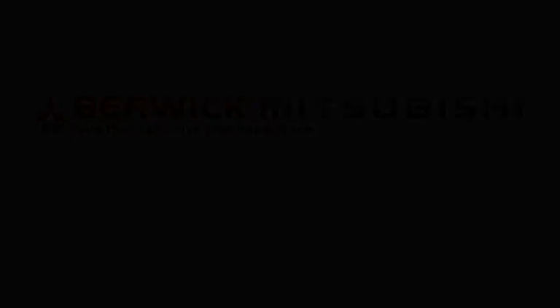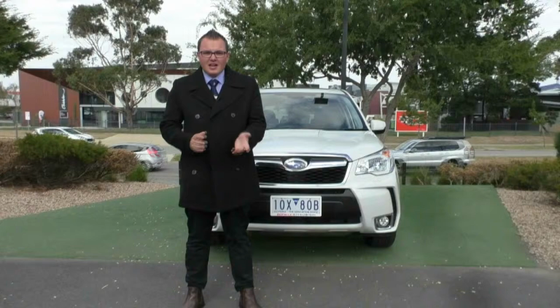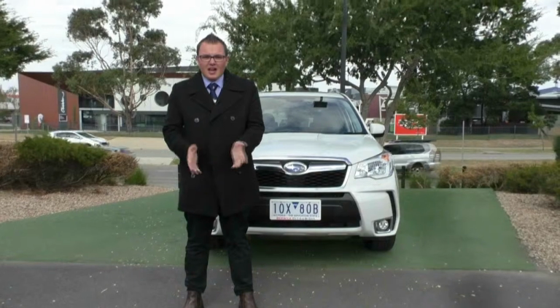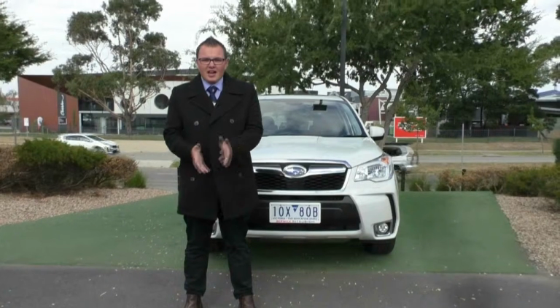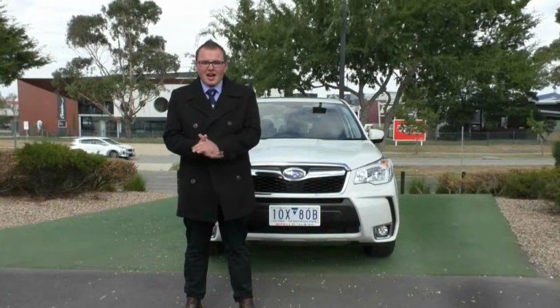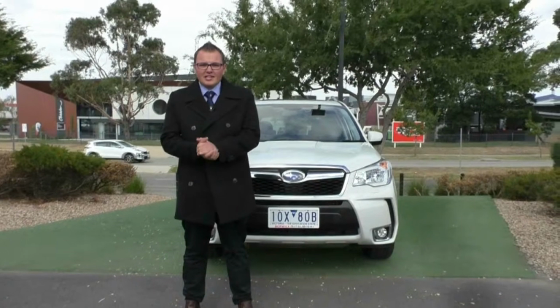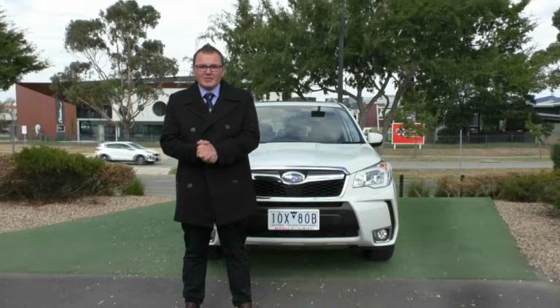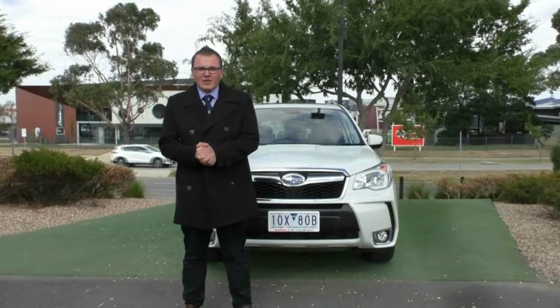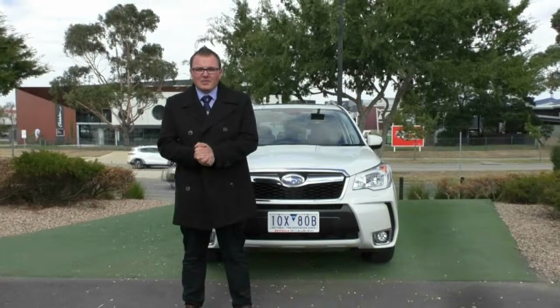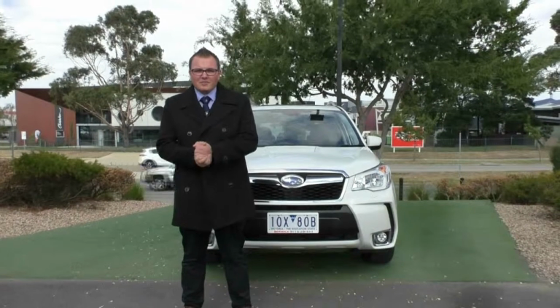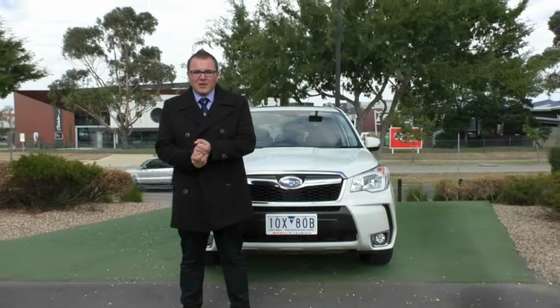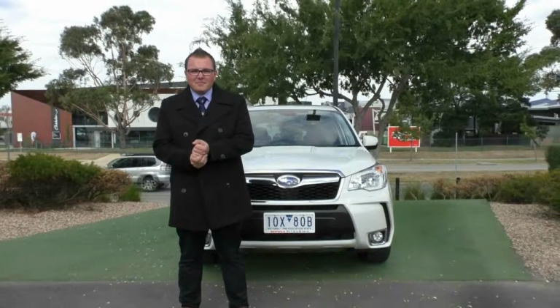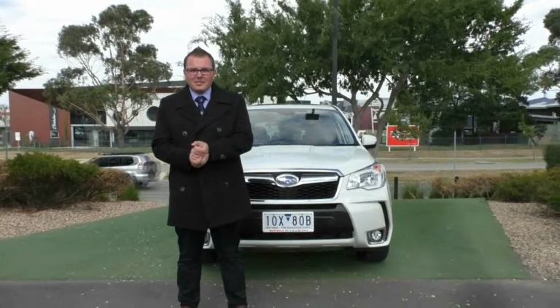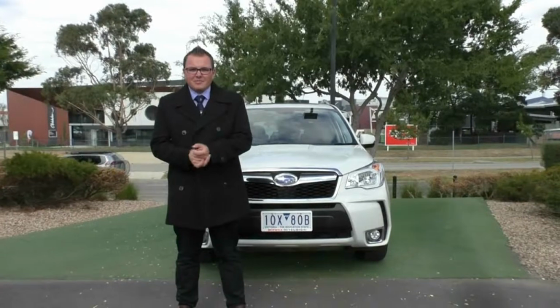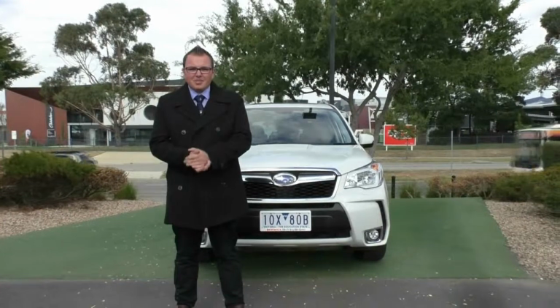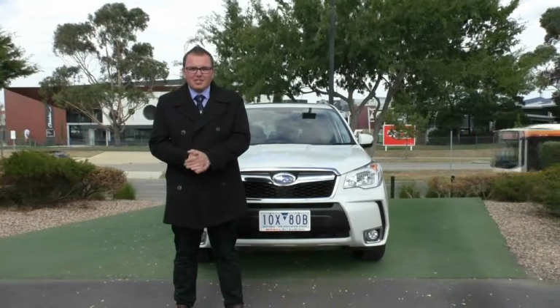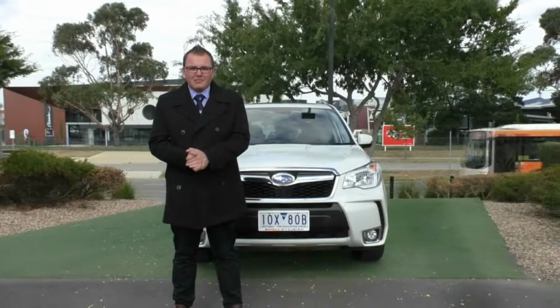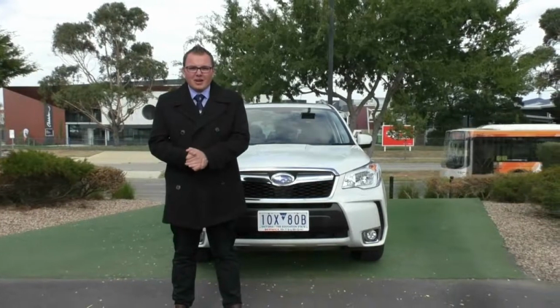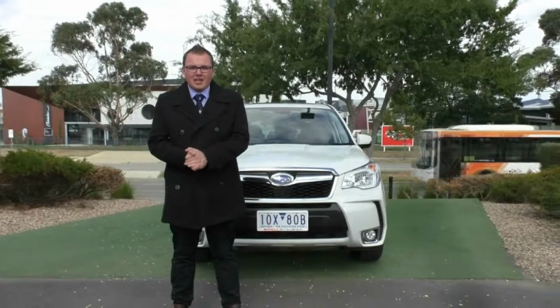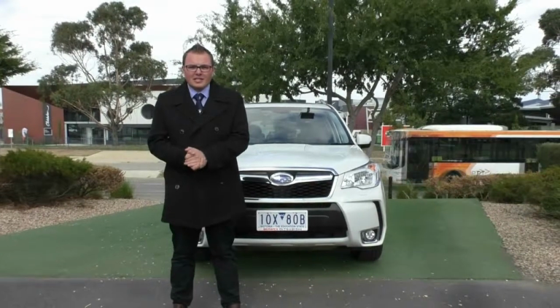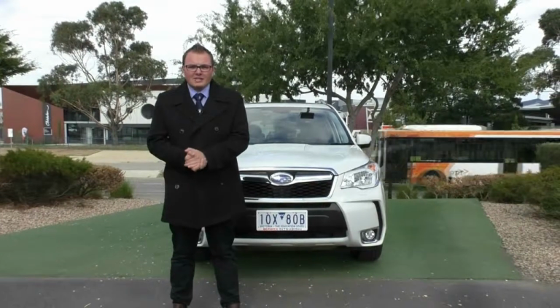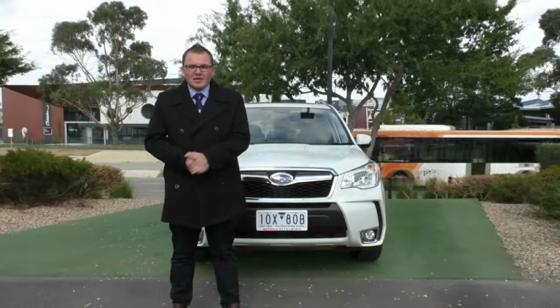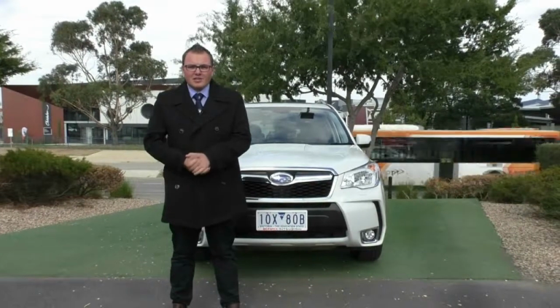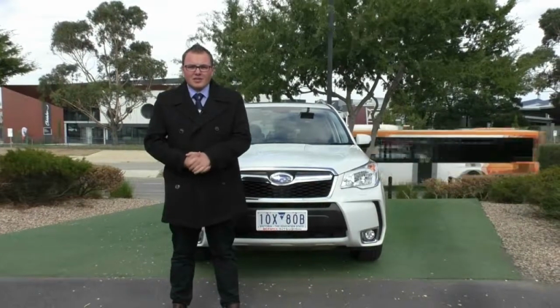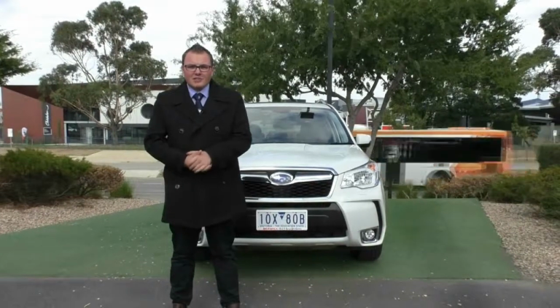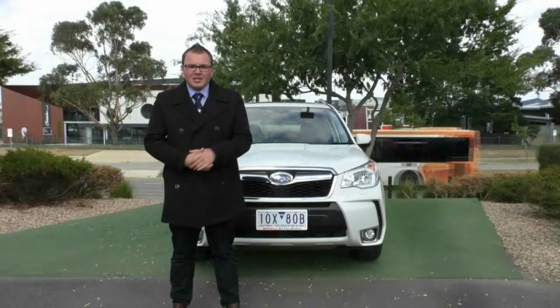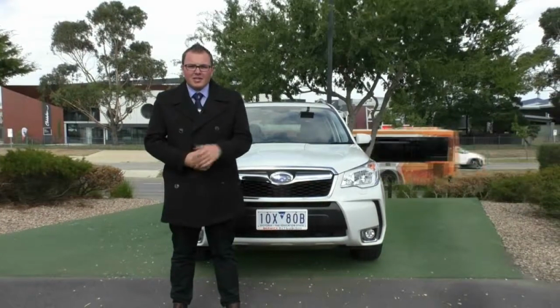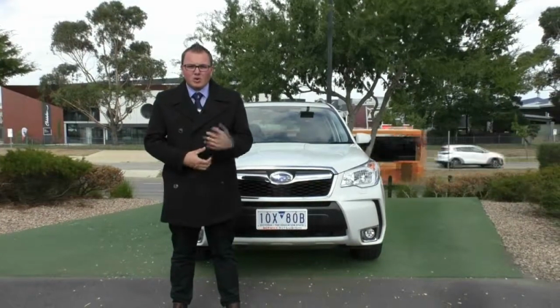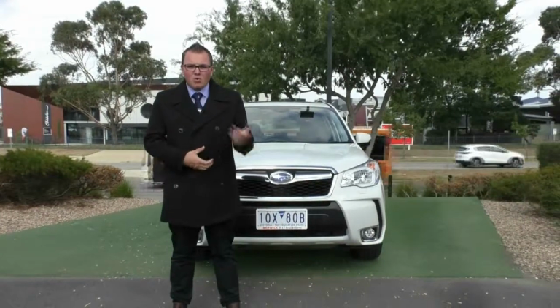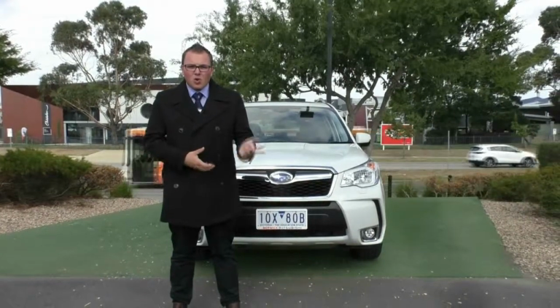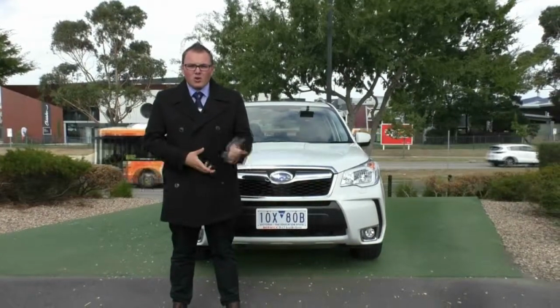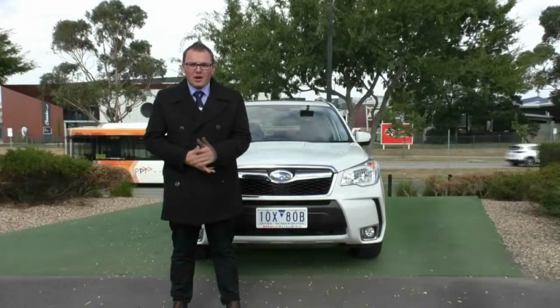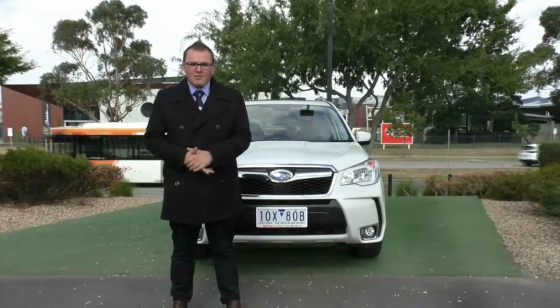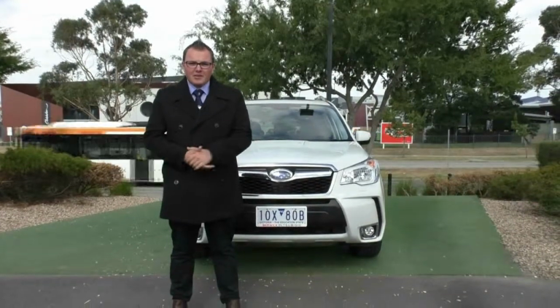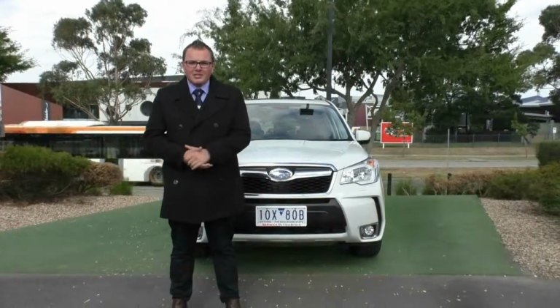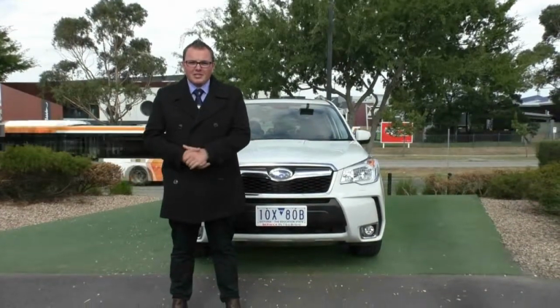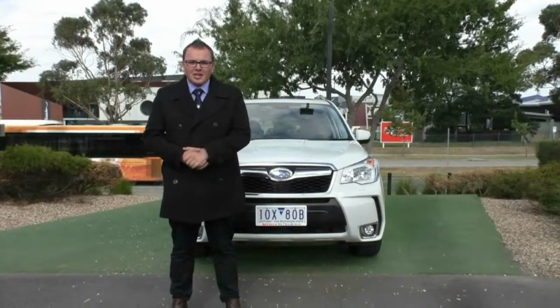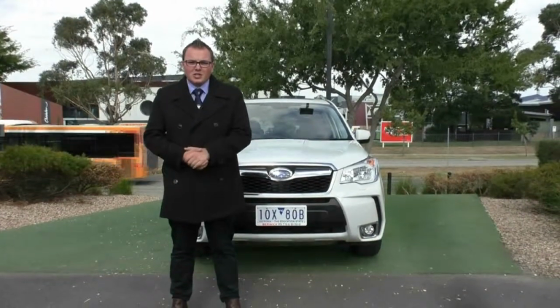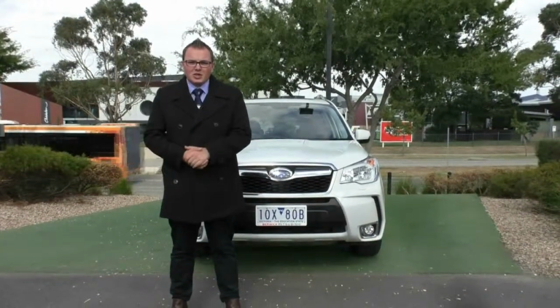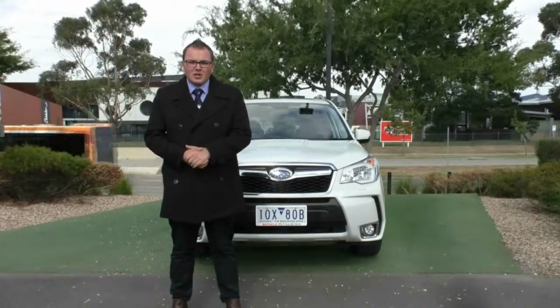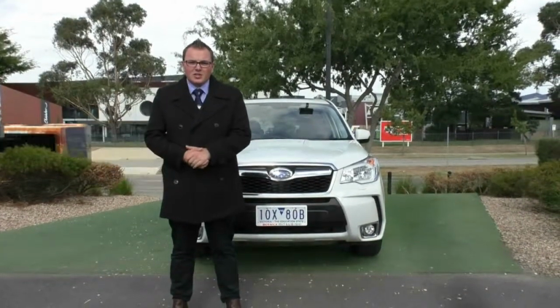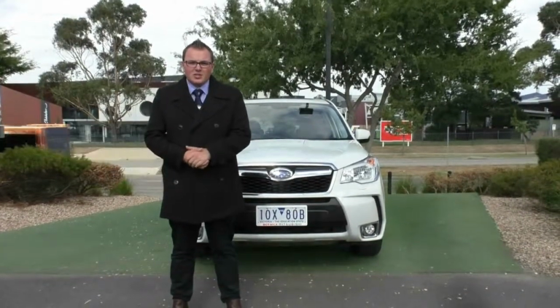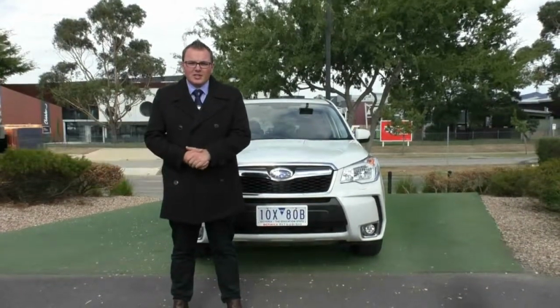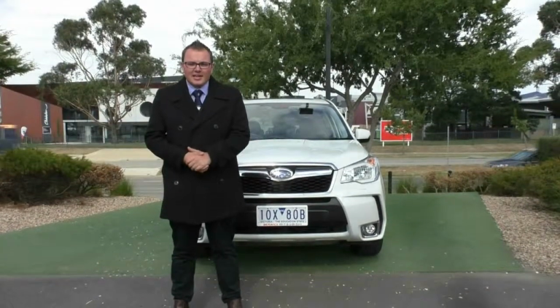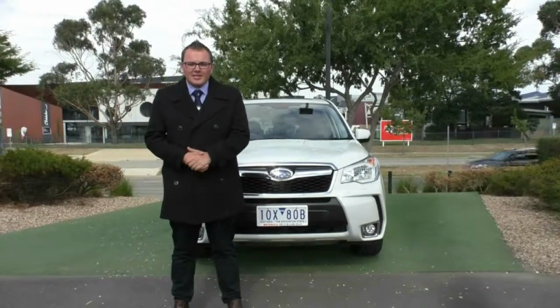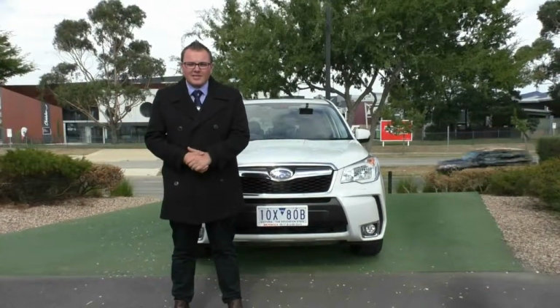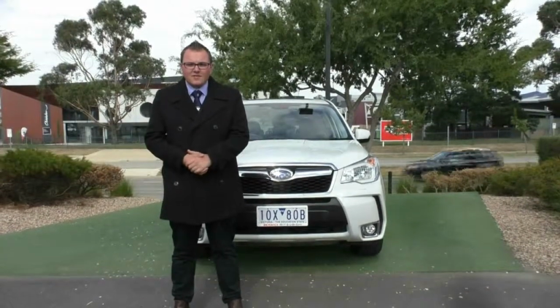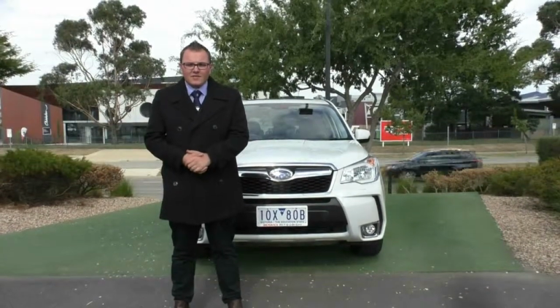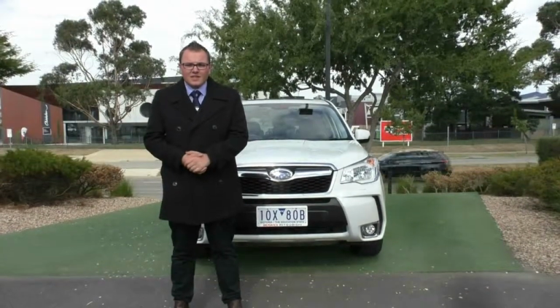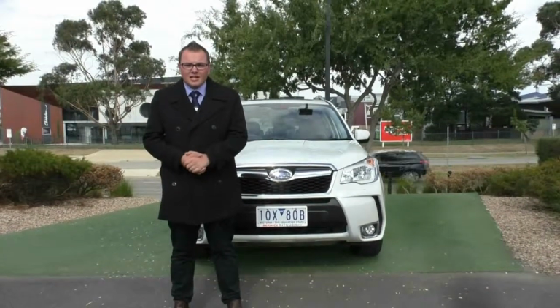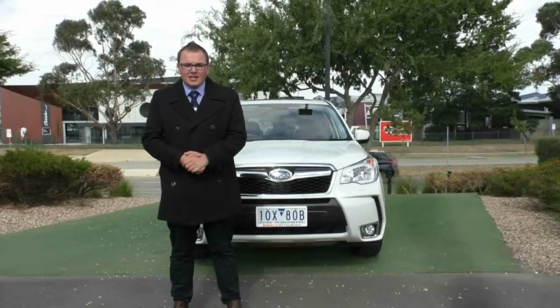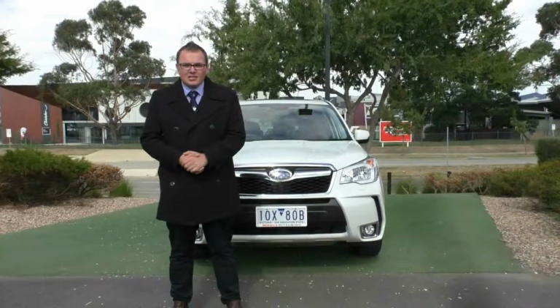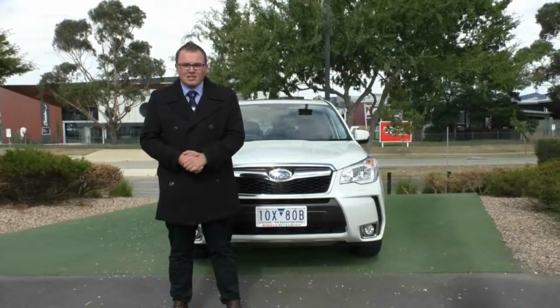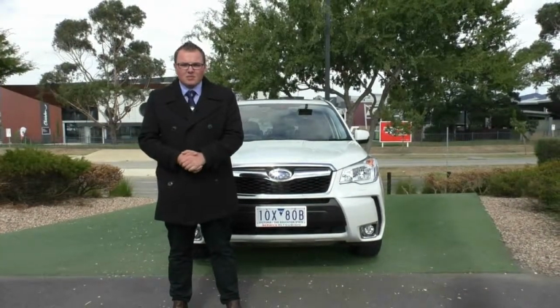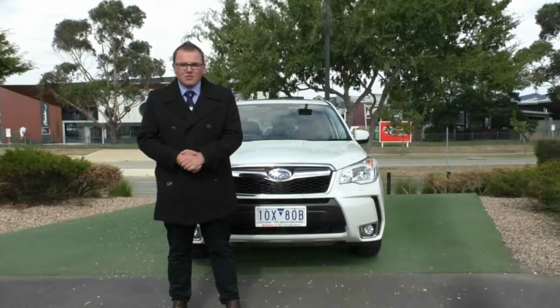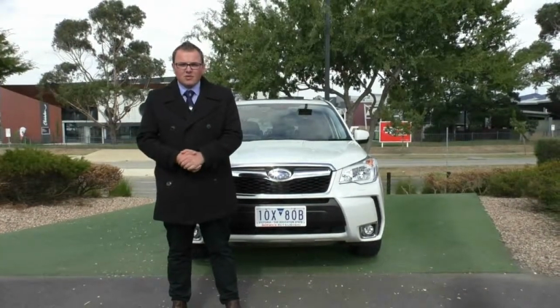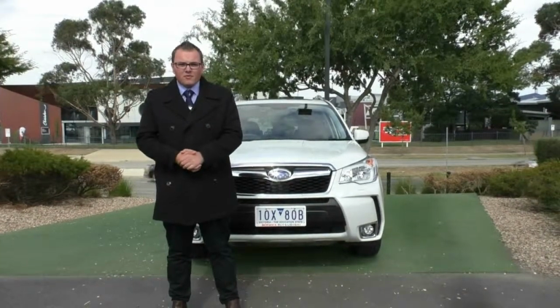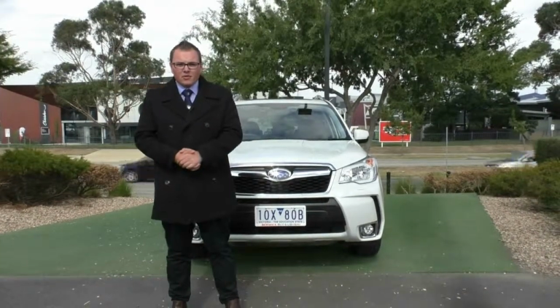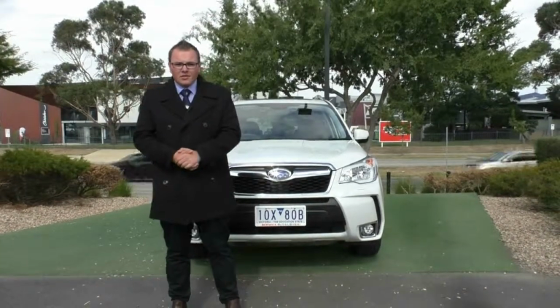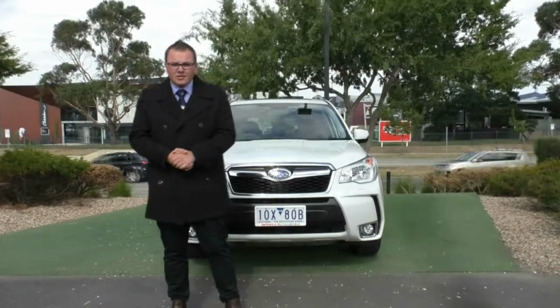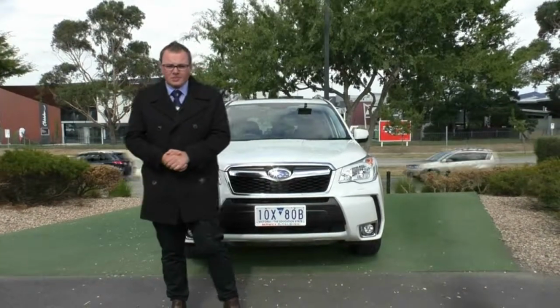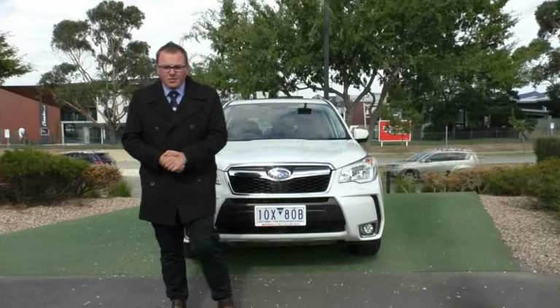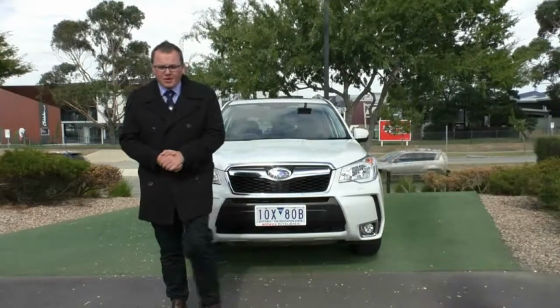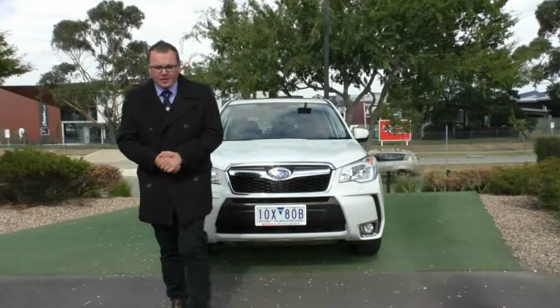Hi guys. Welcome to Beric Mitsubishi. My name's Matthew and I'm here to do a walk-around presentation on this 2015 Subaru Forester Premium.